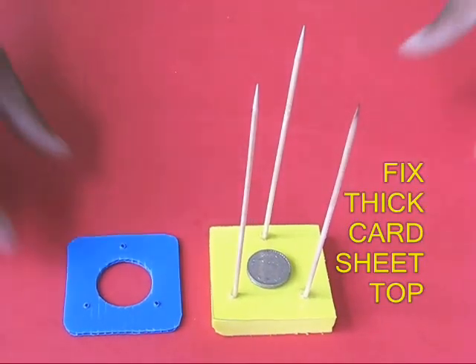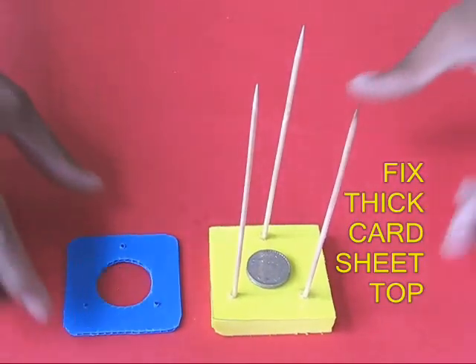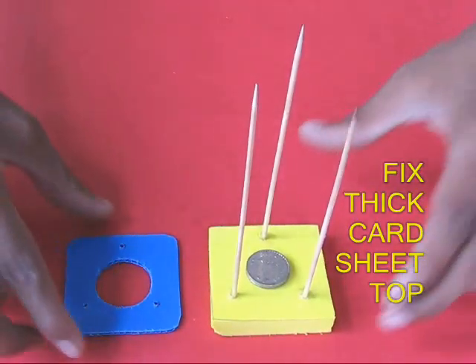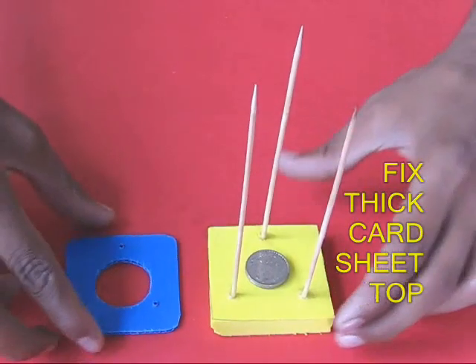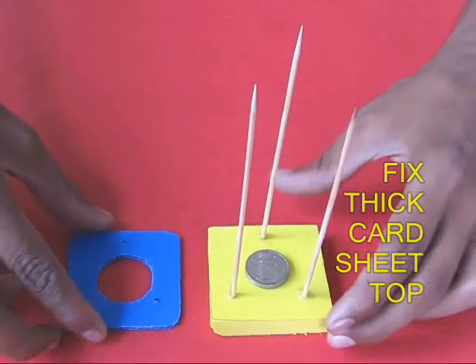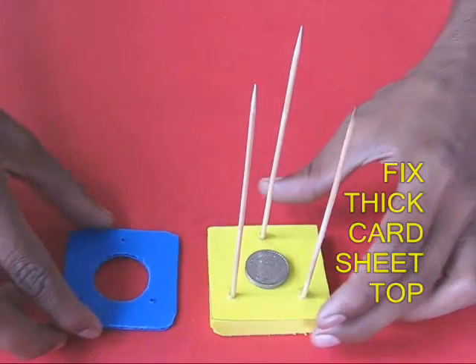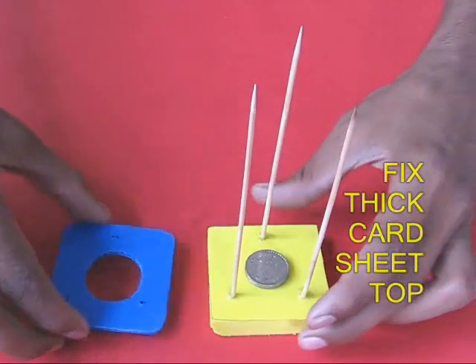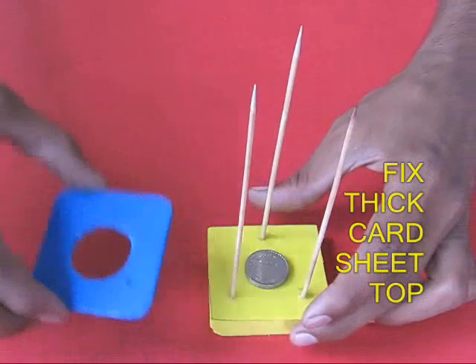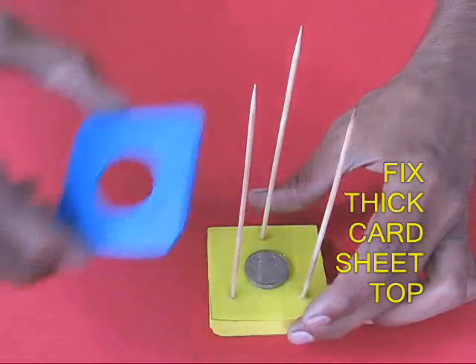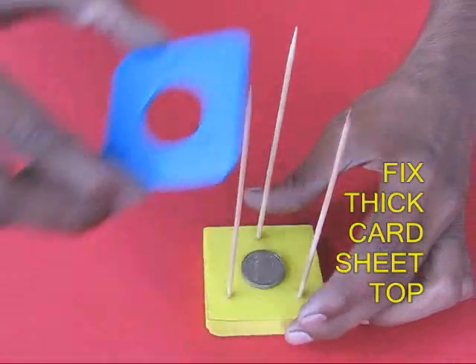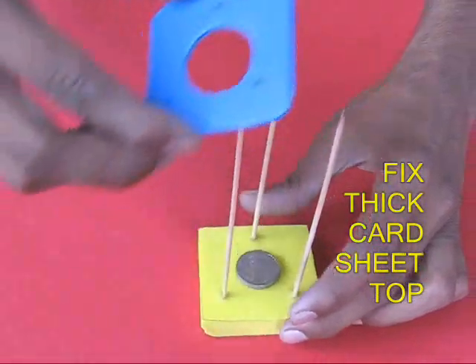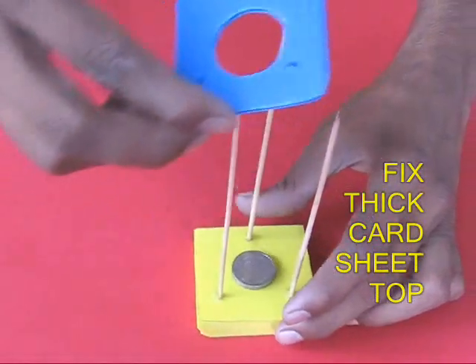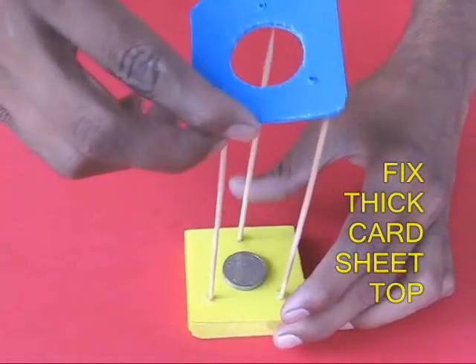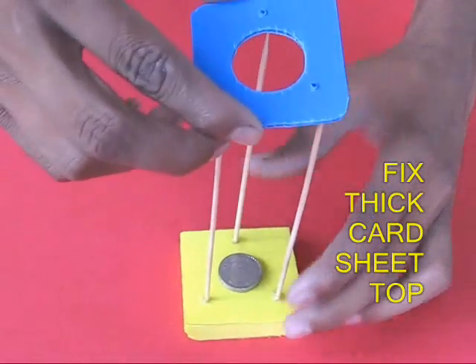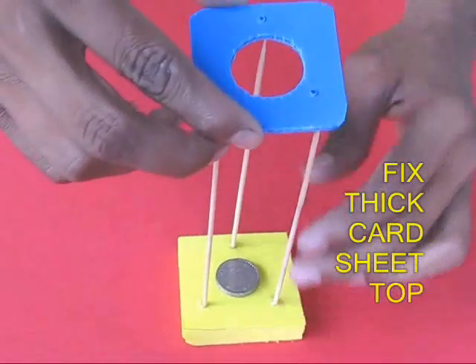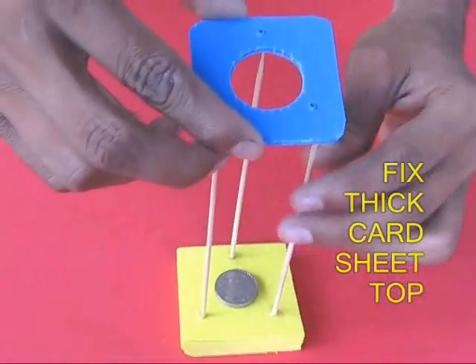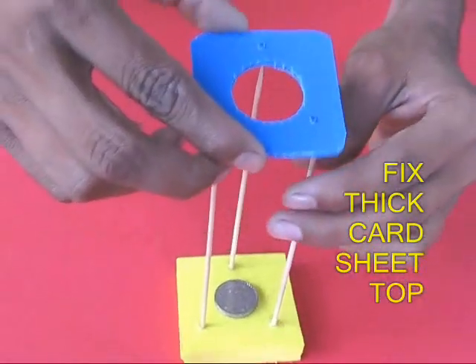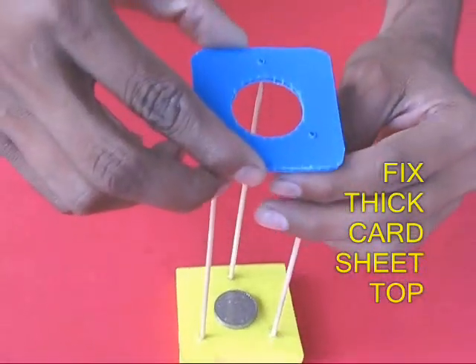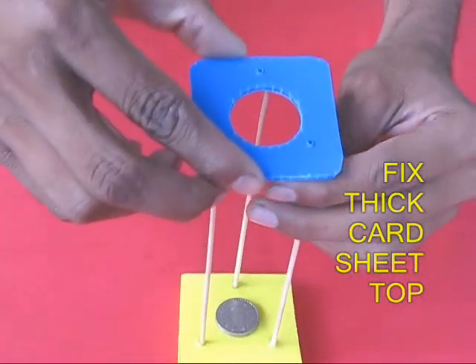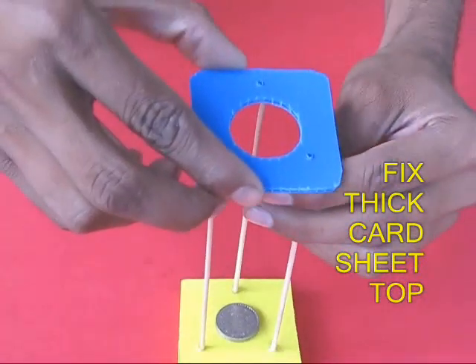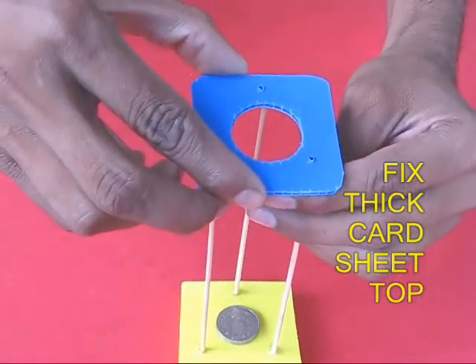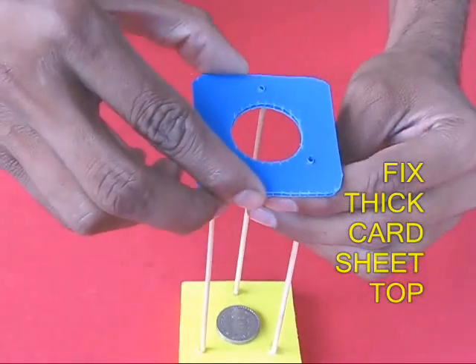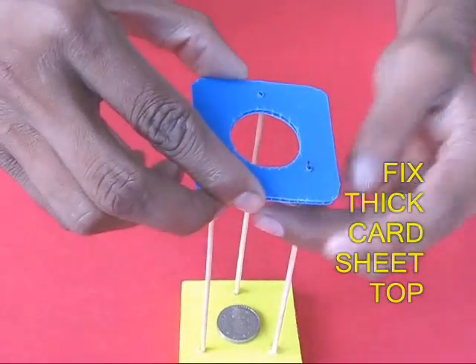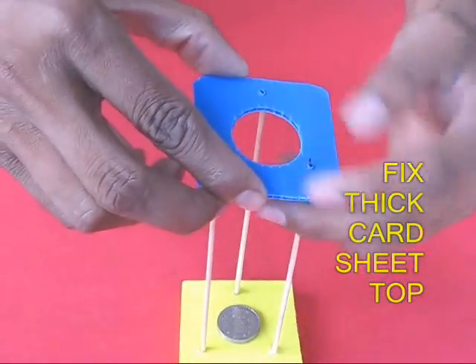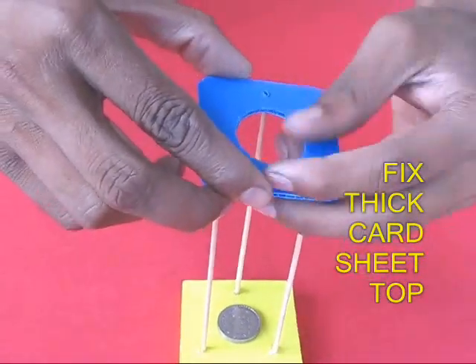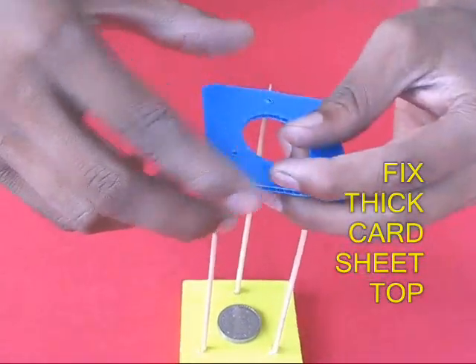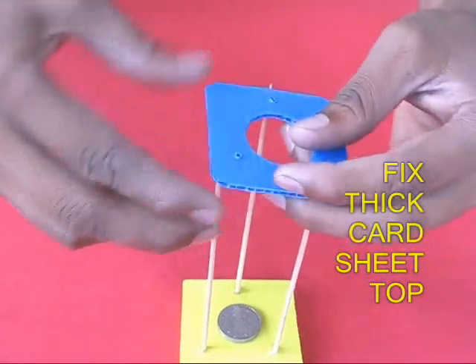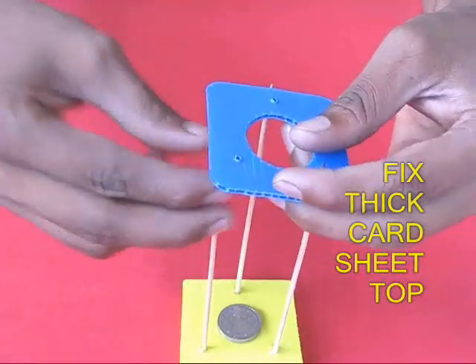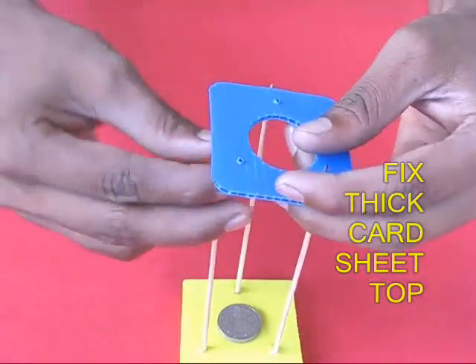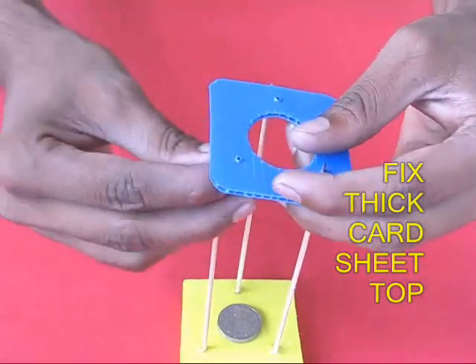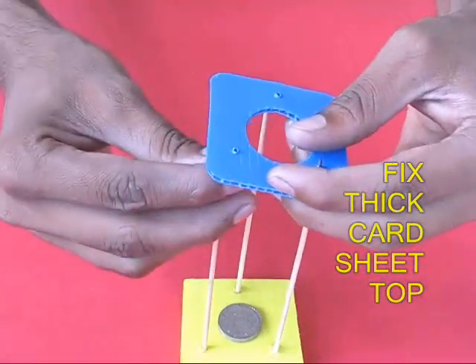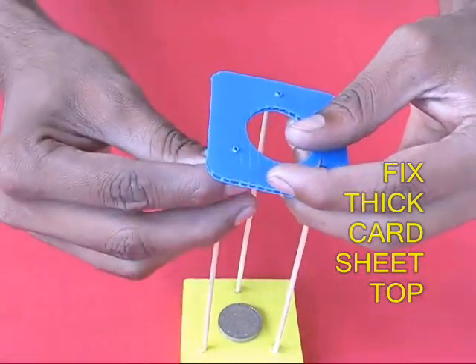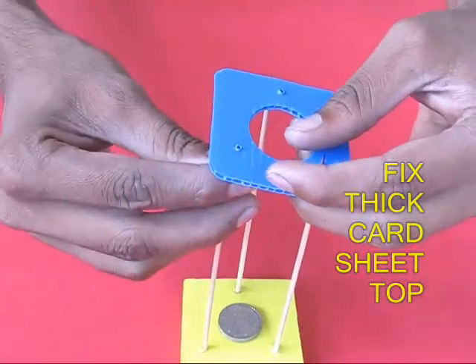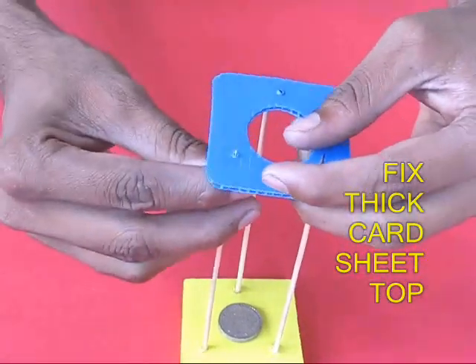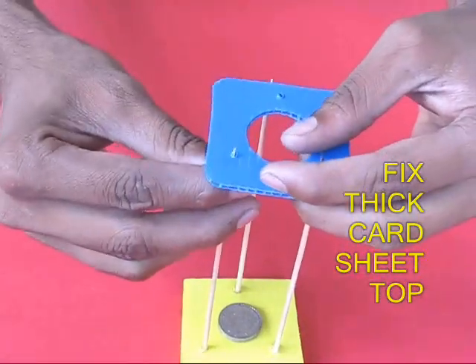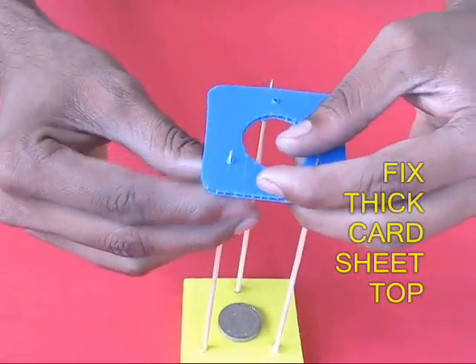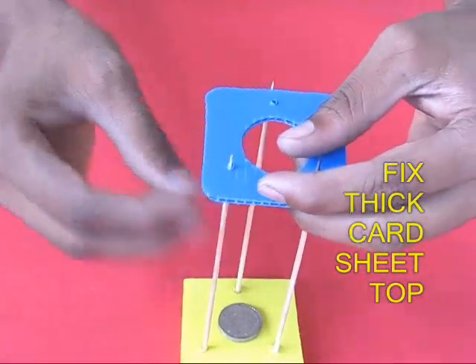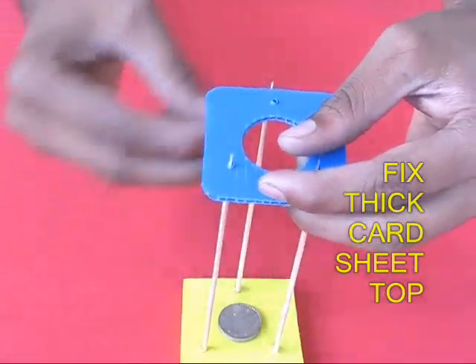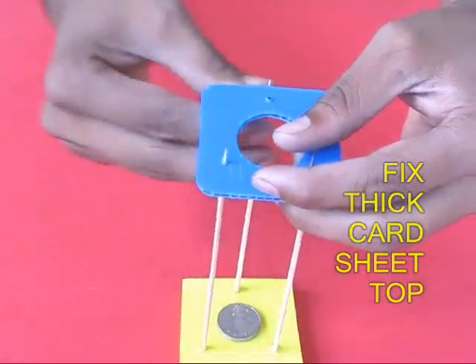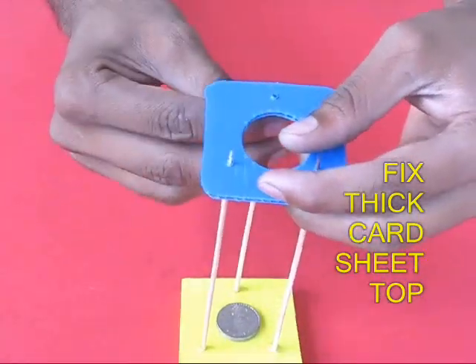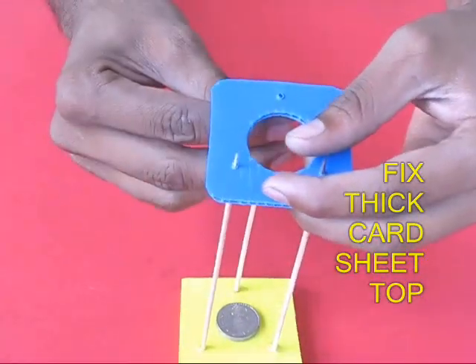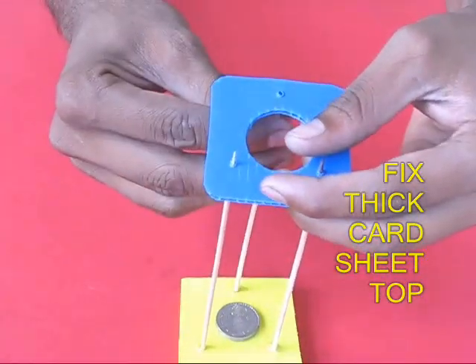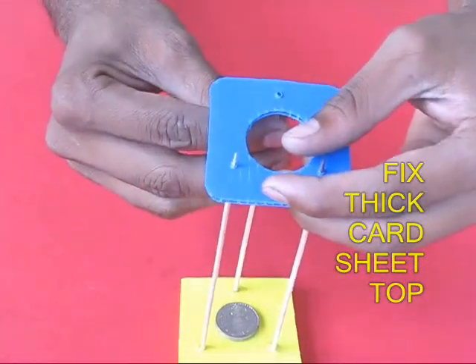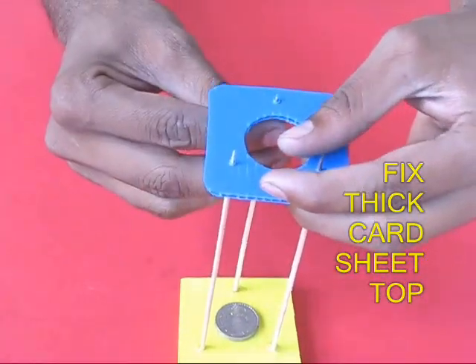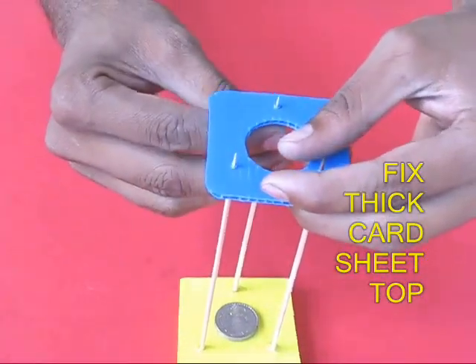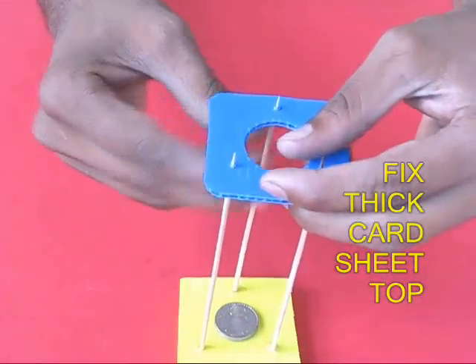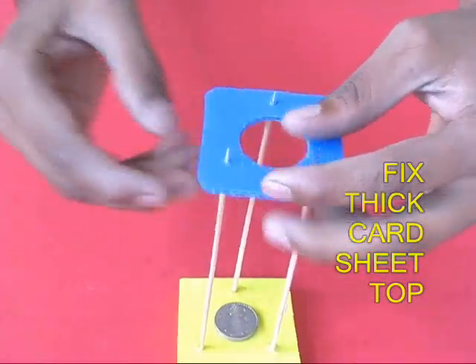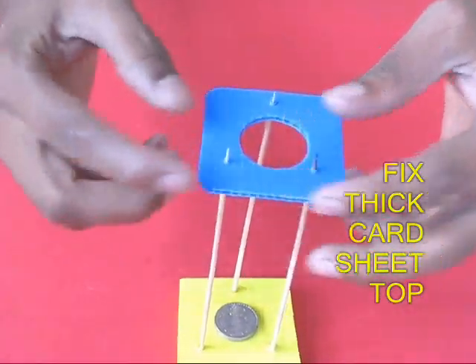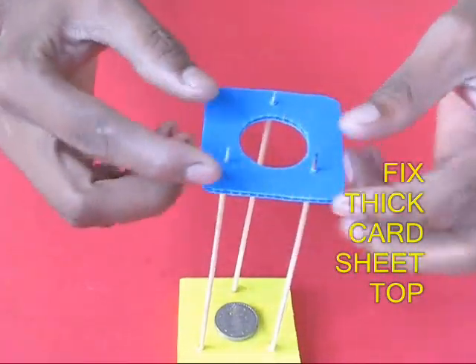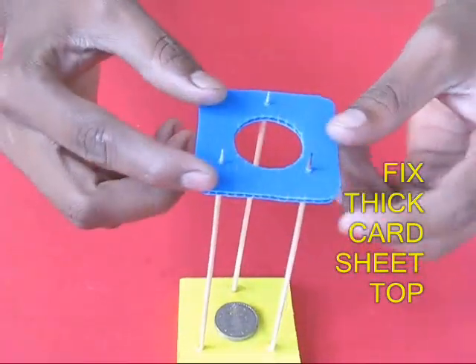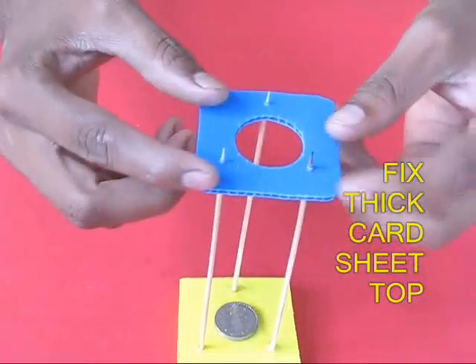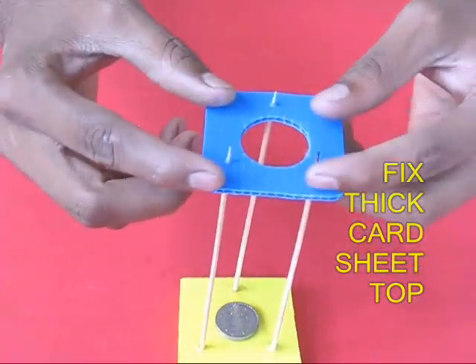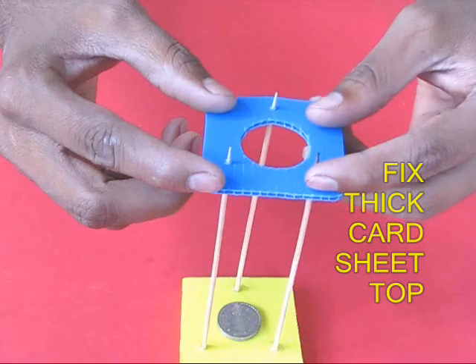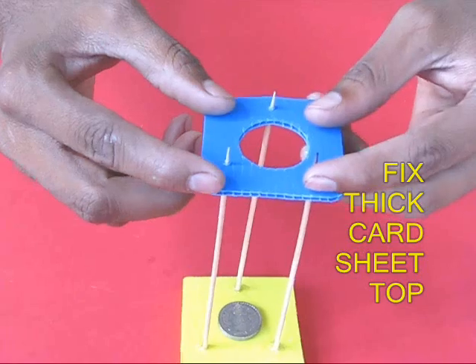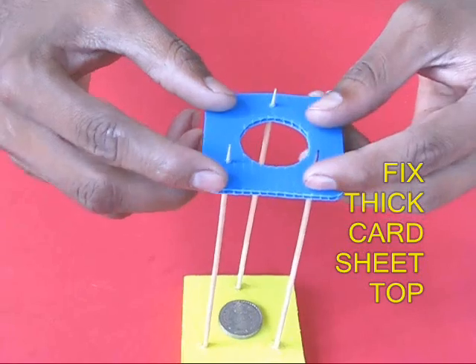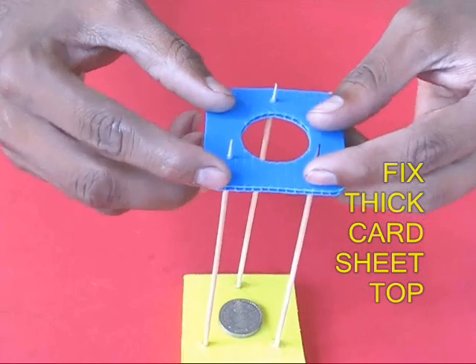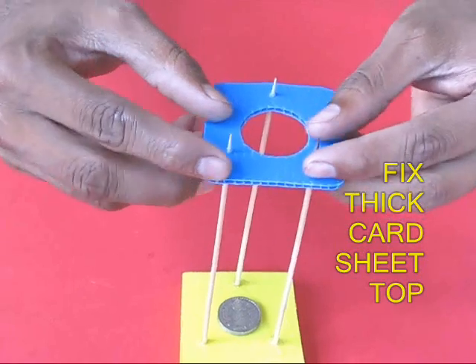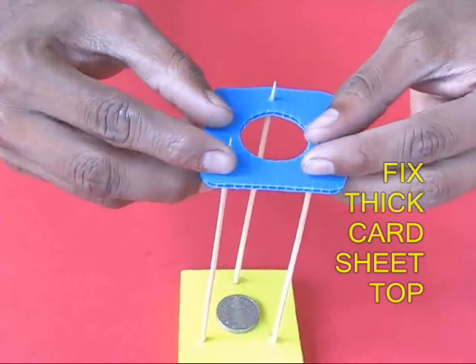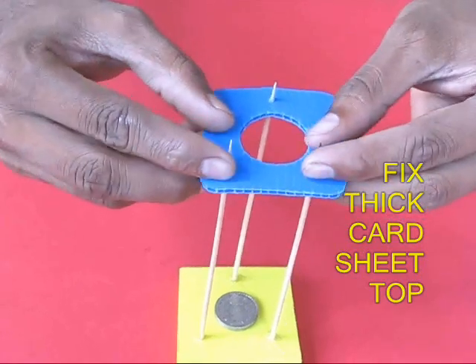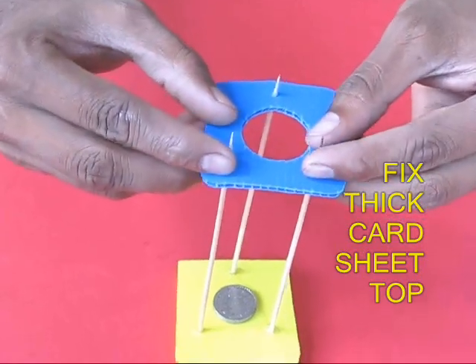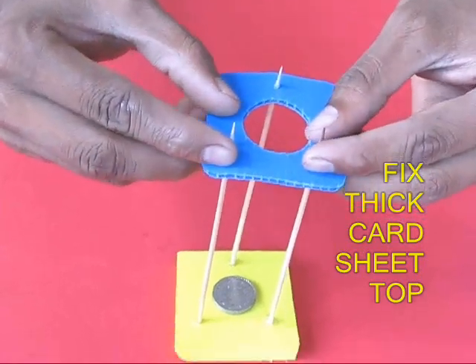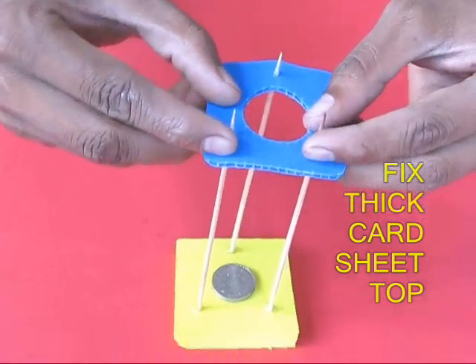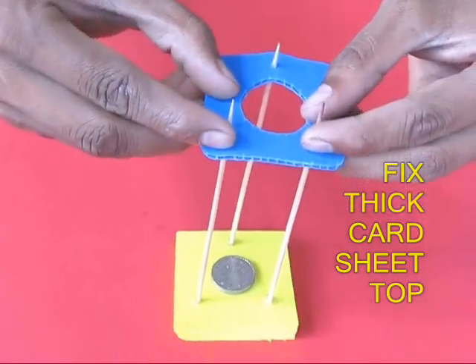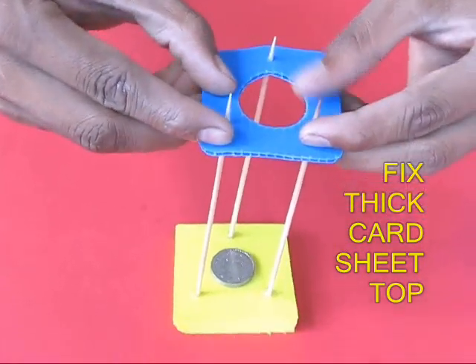Then take a thick card sheet with a hole in the middle and with three tiny holes, and weave the sticks in.